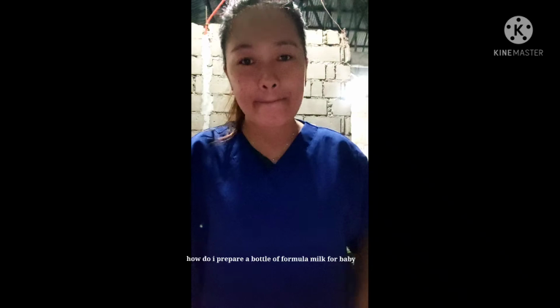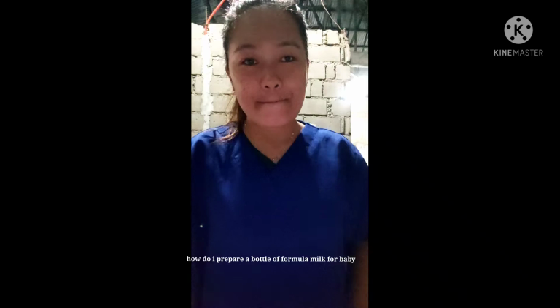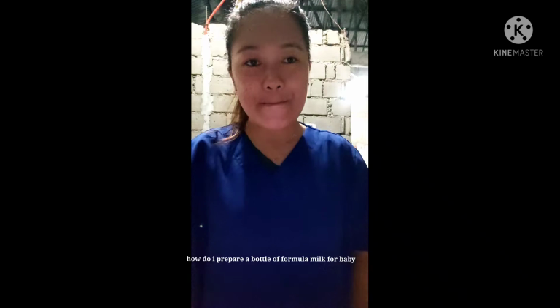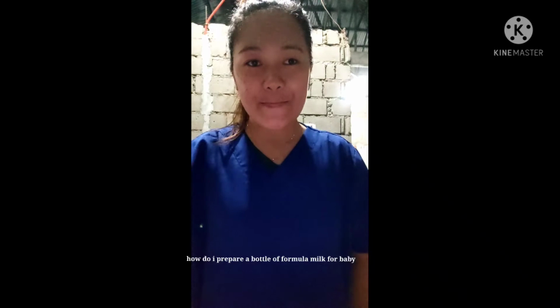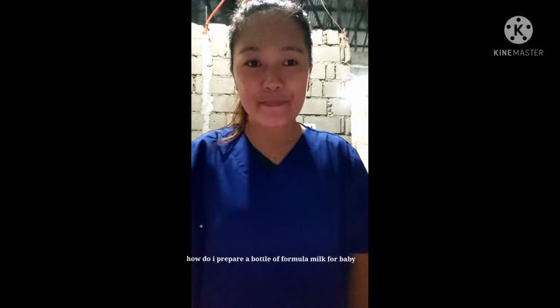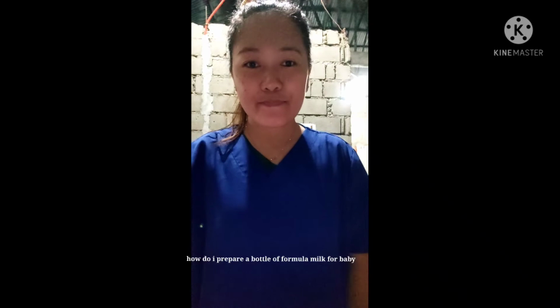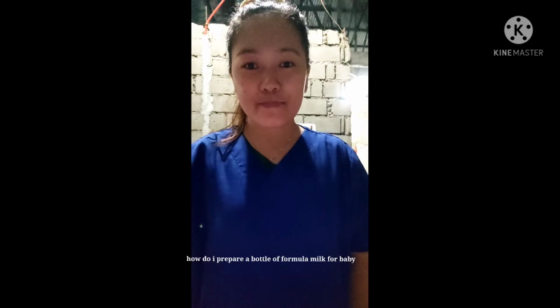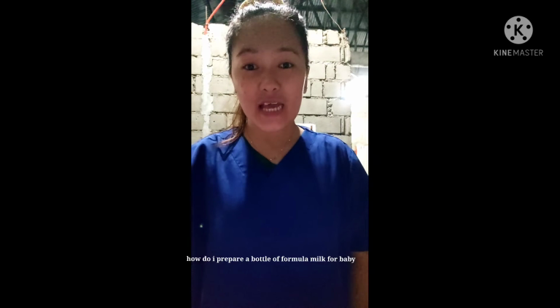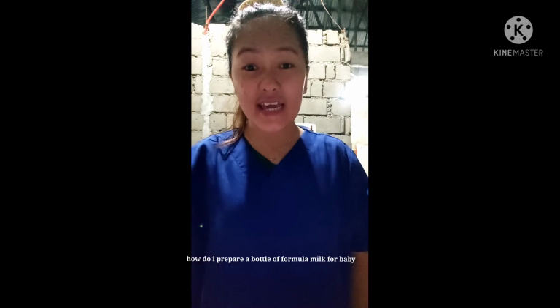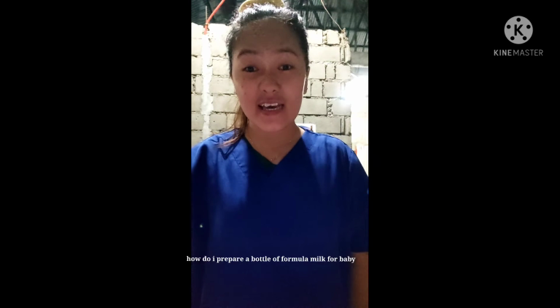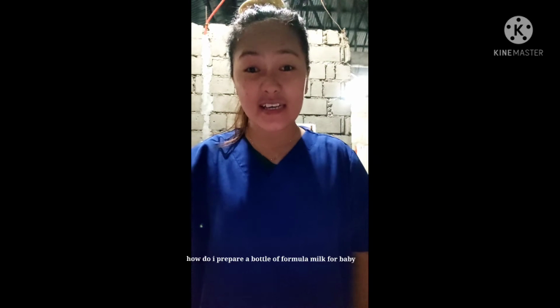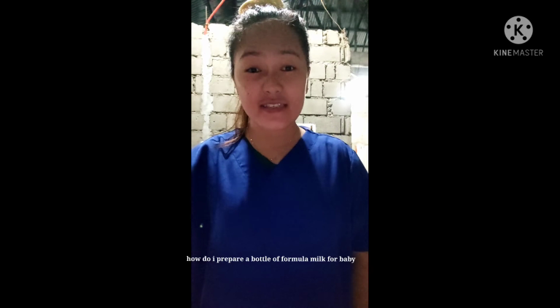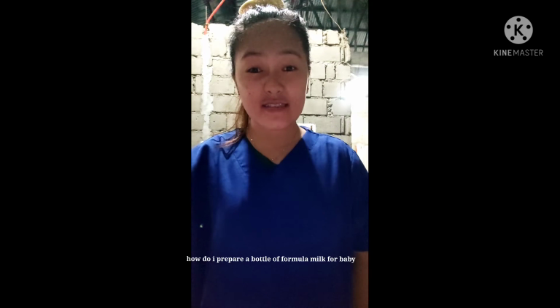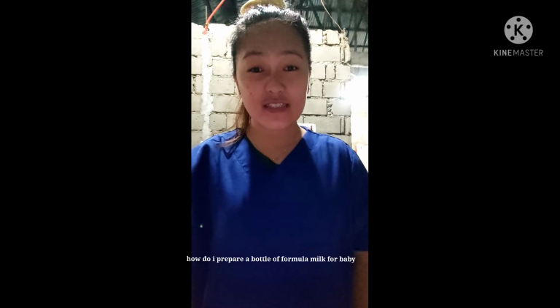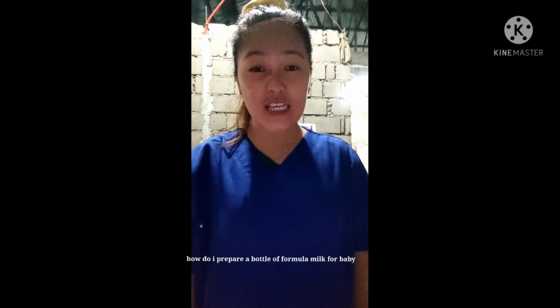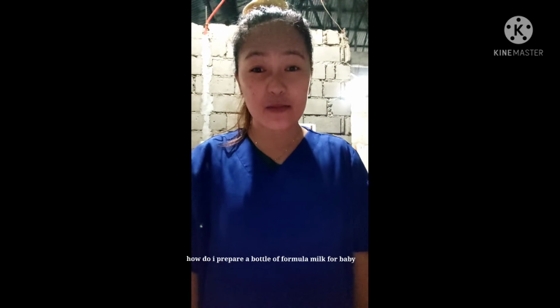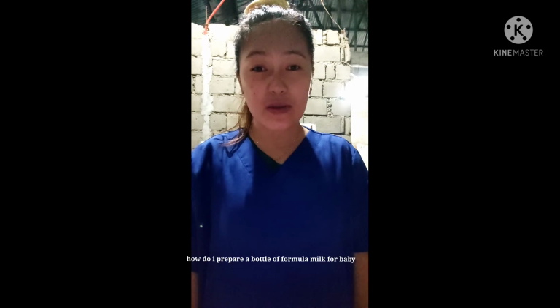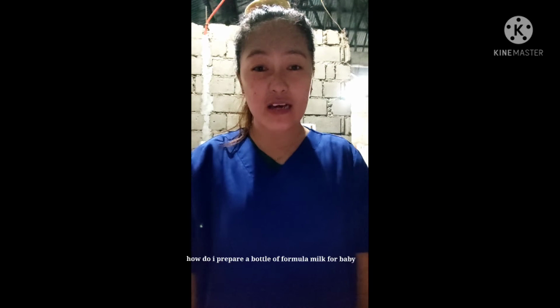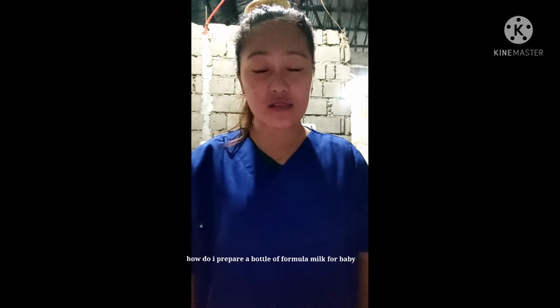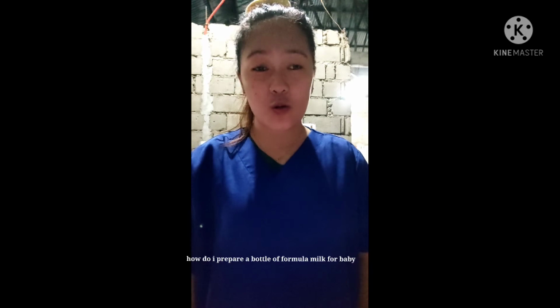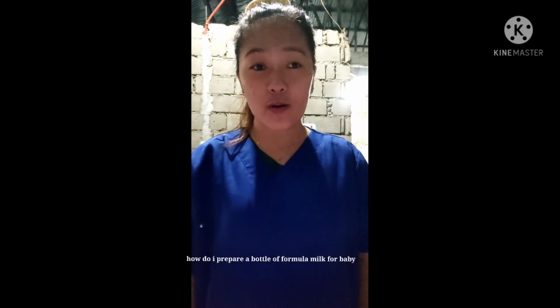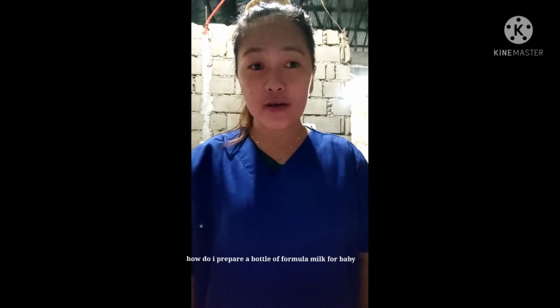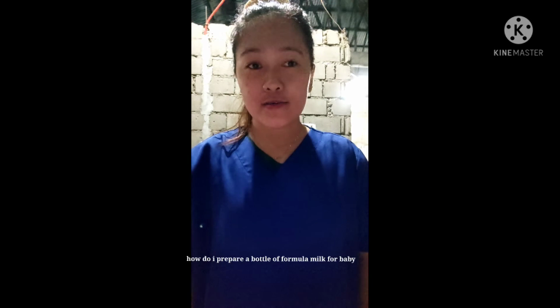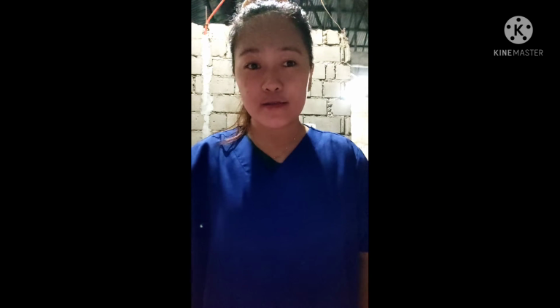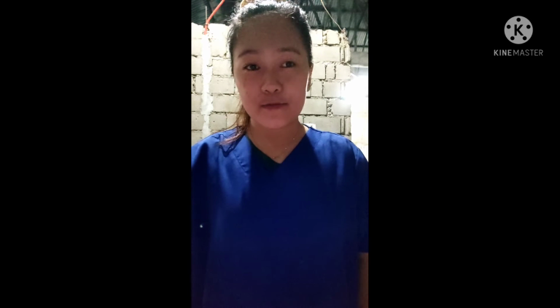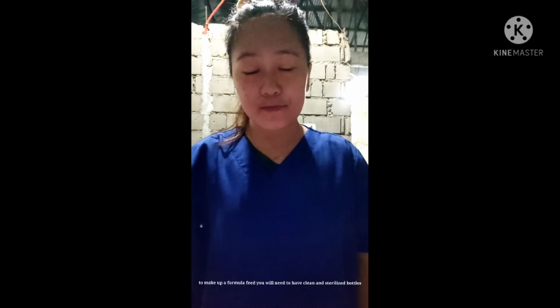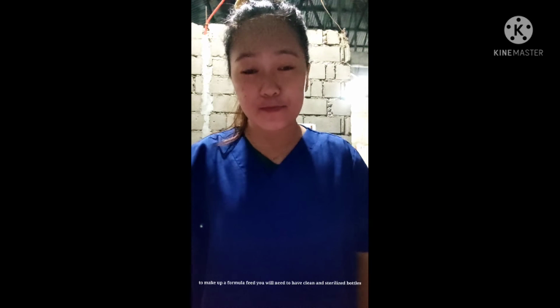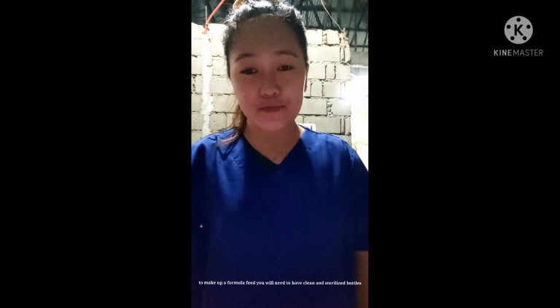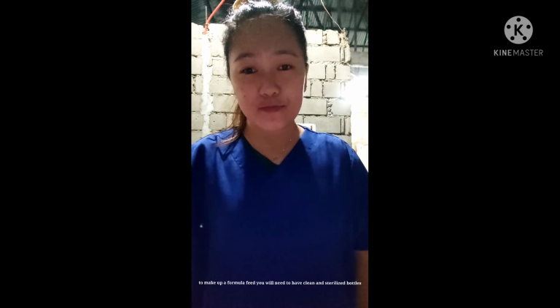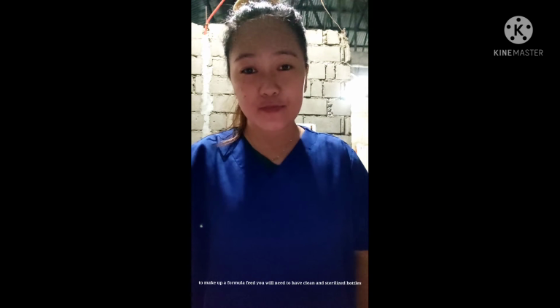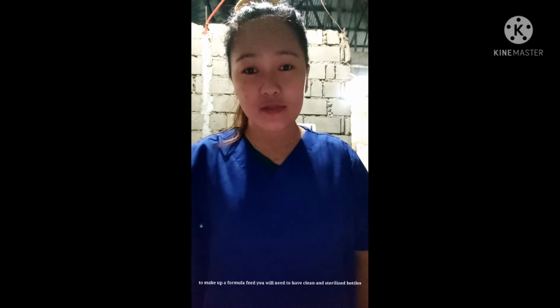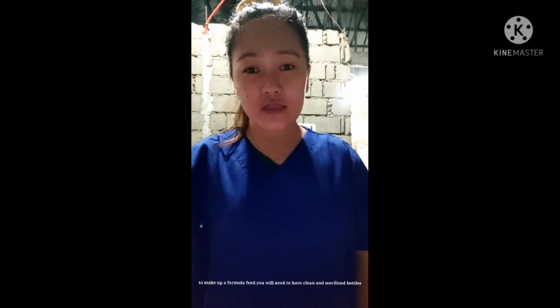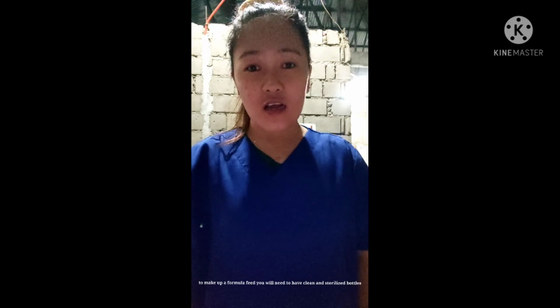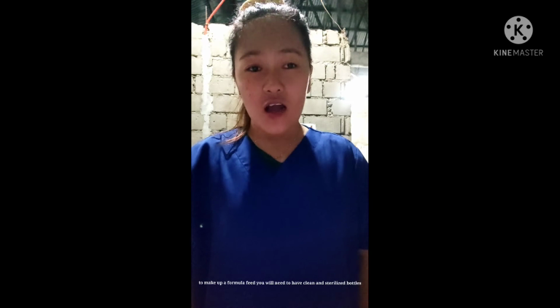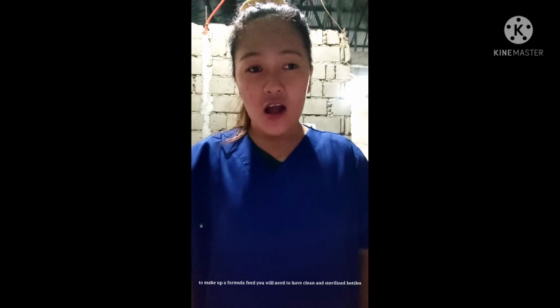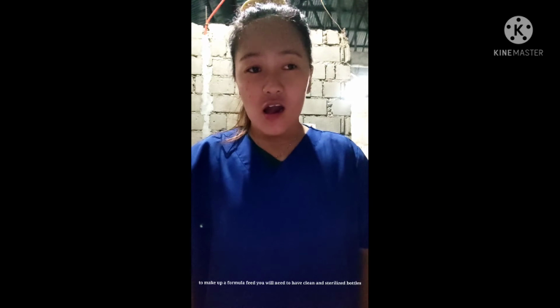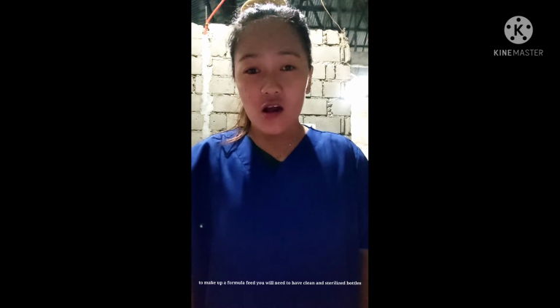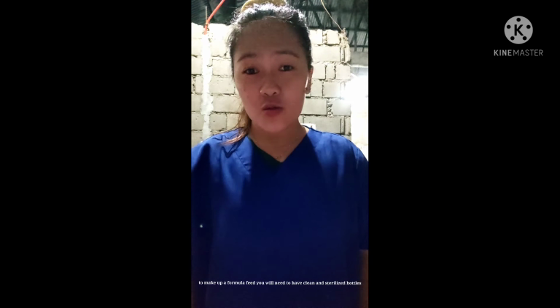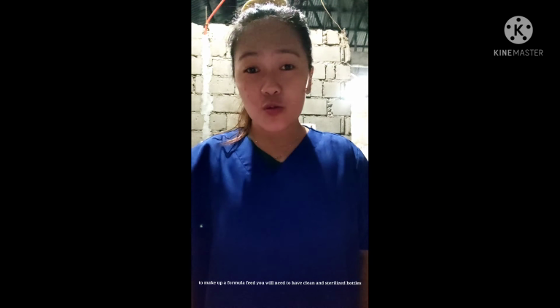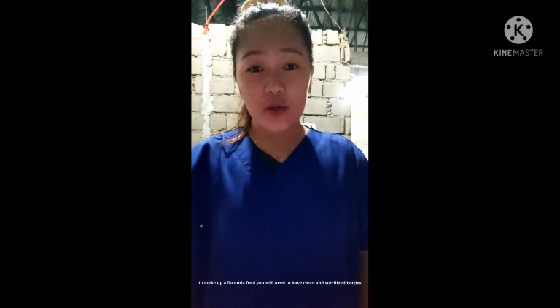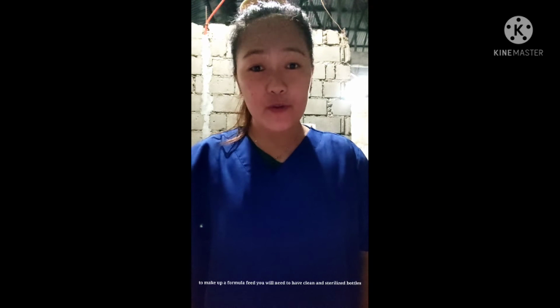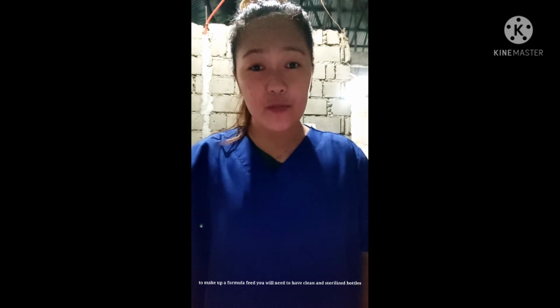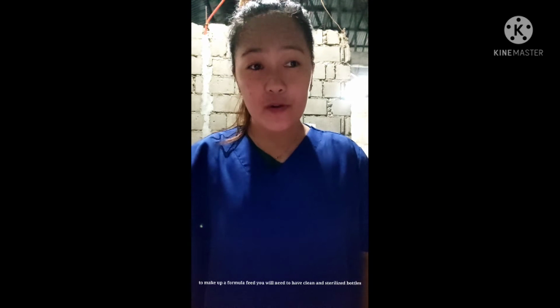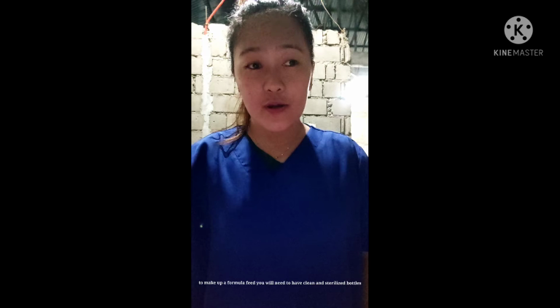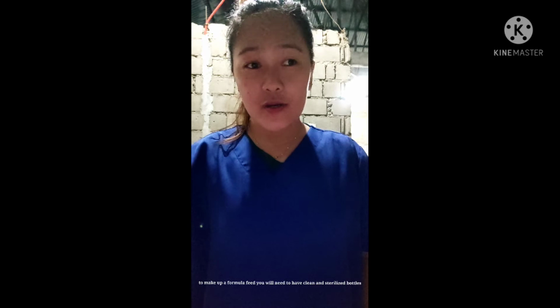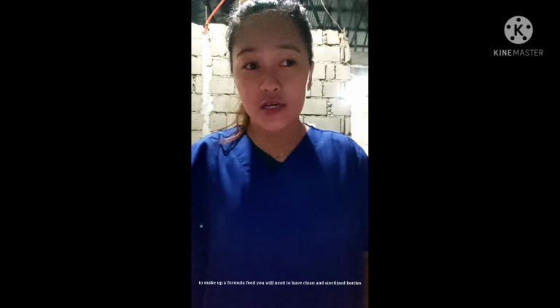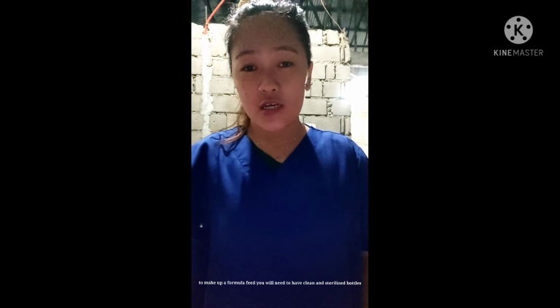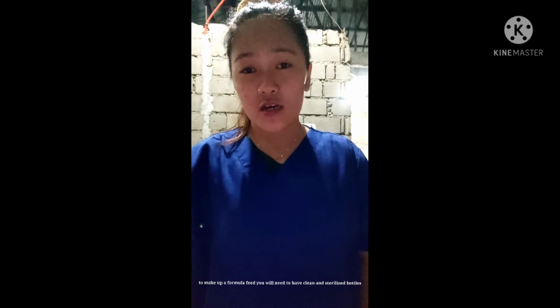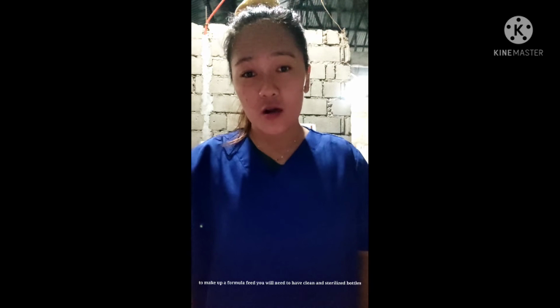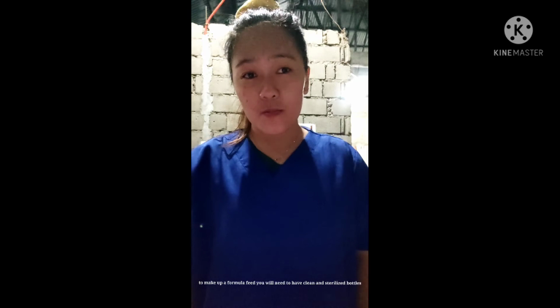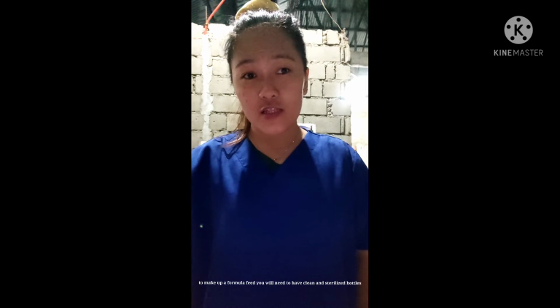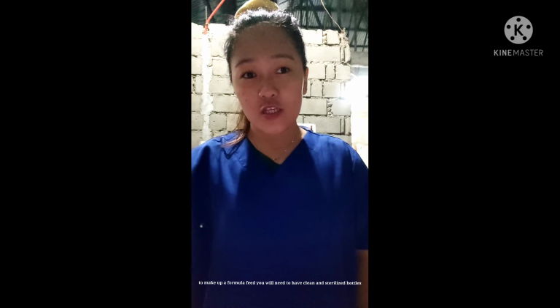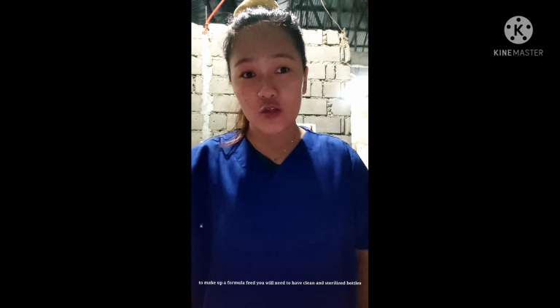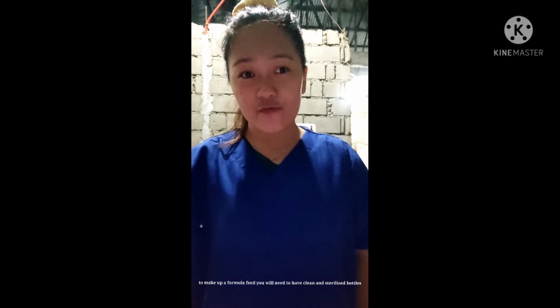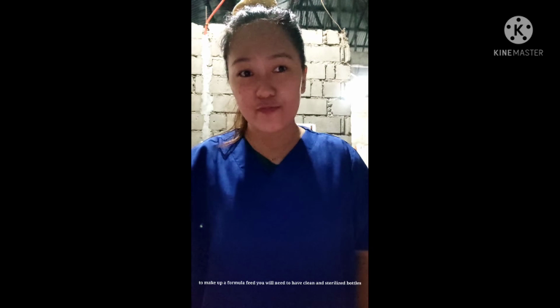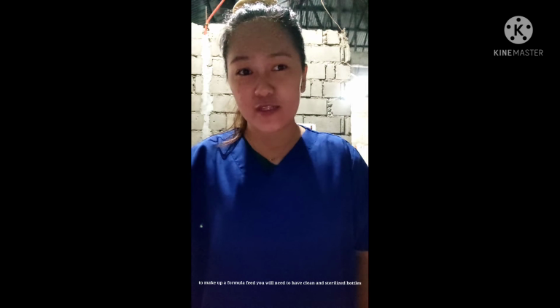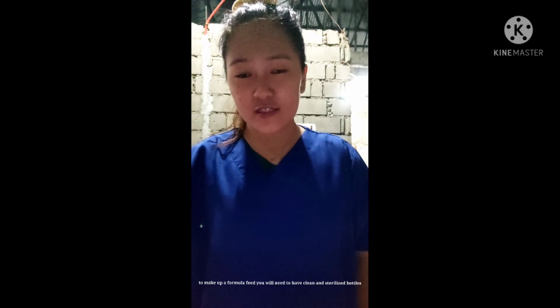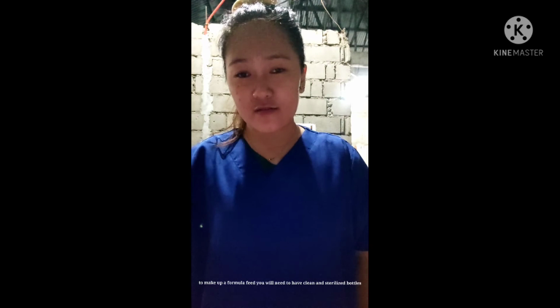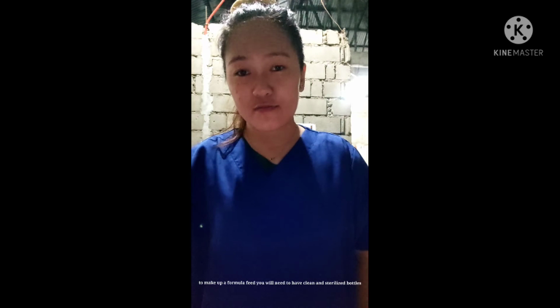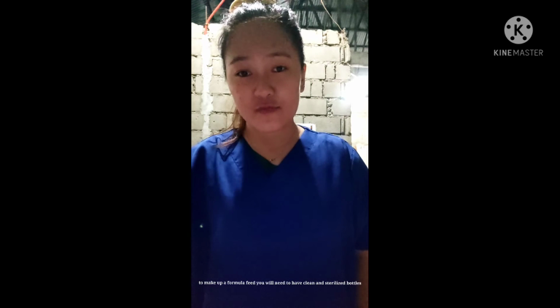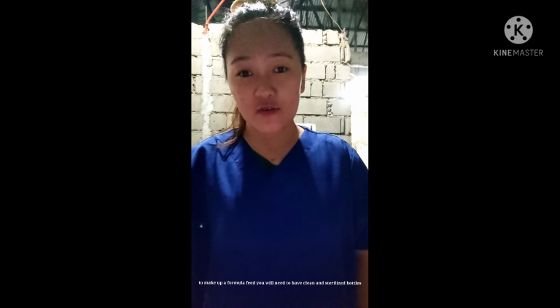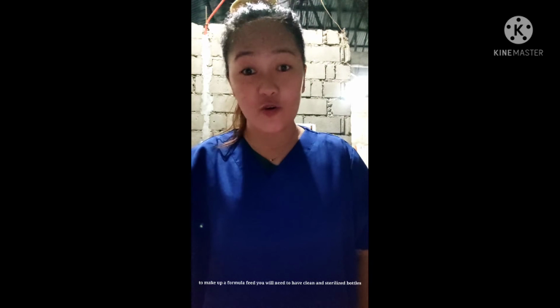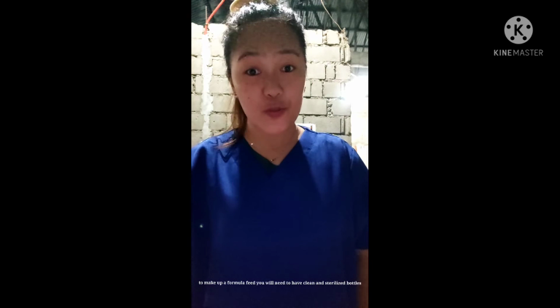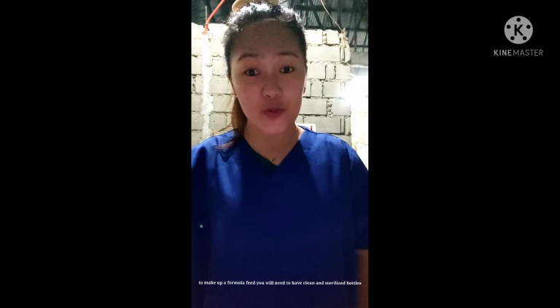Hi guys, I'm Juzielin Velasco. How do I prepare a buttermilk formula?